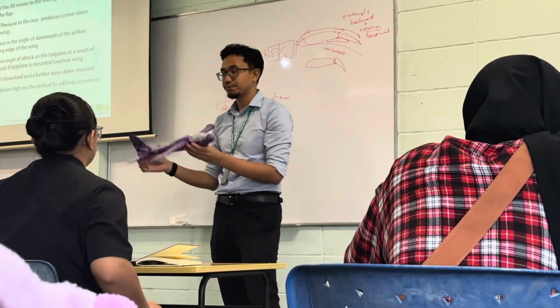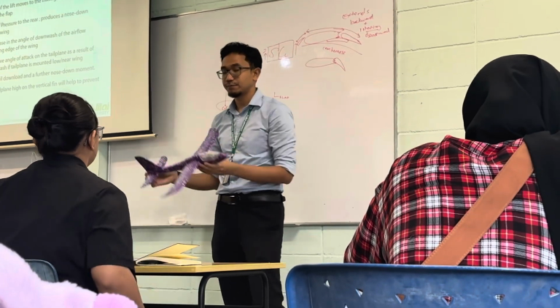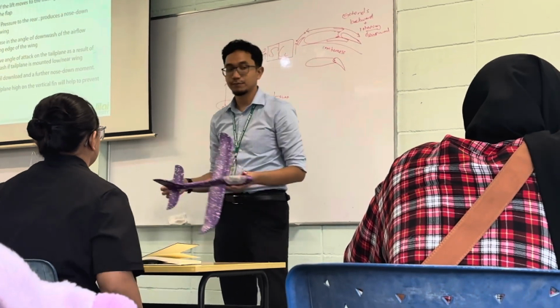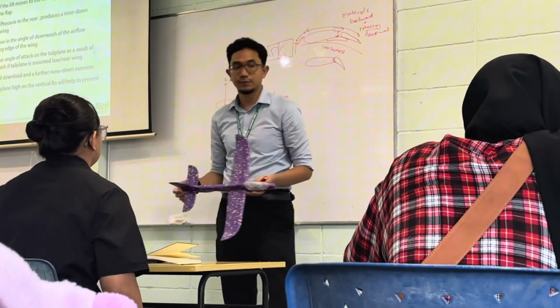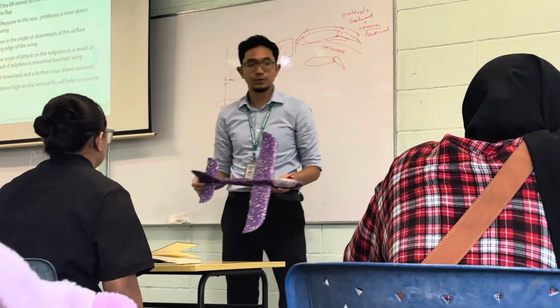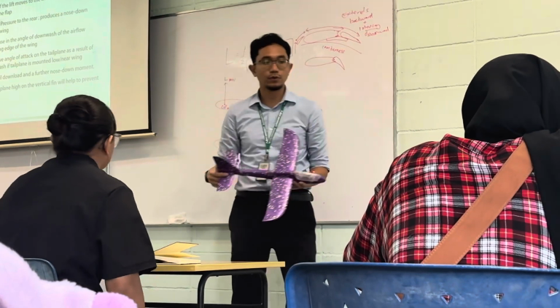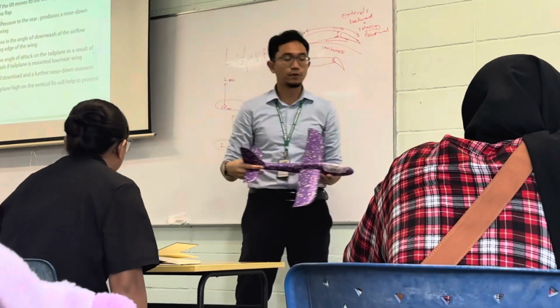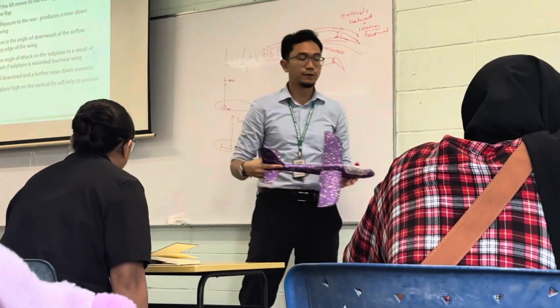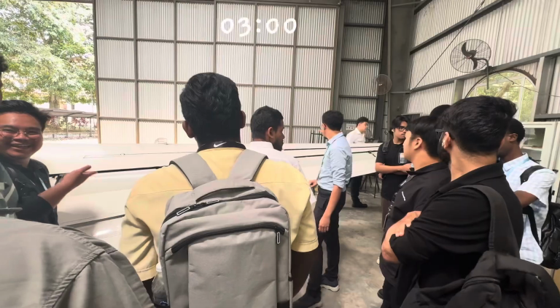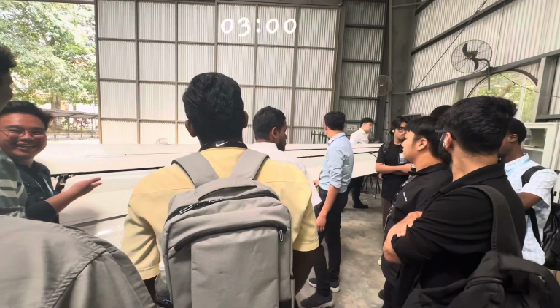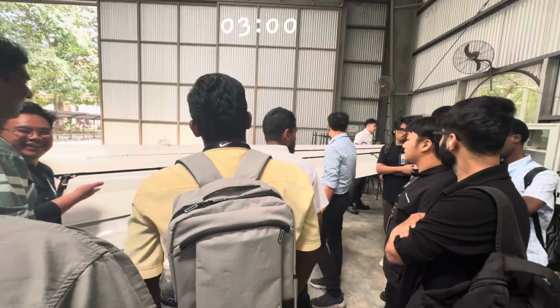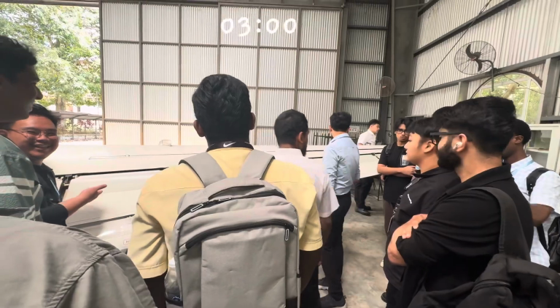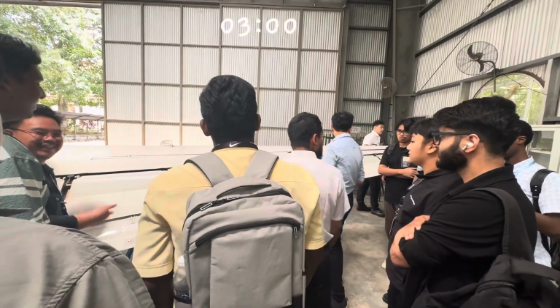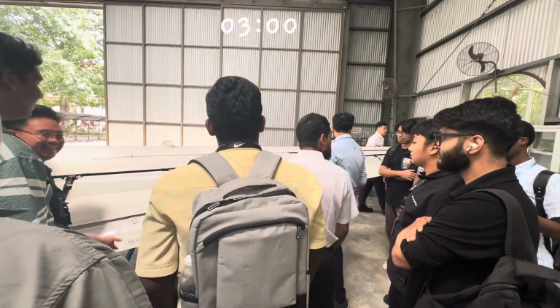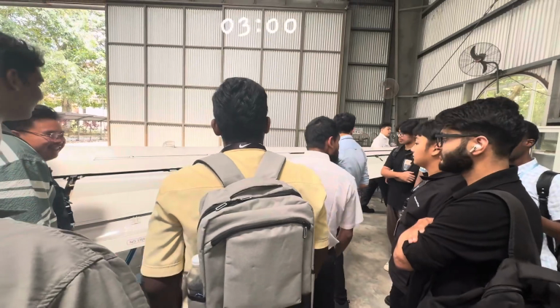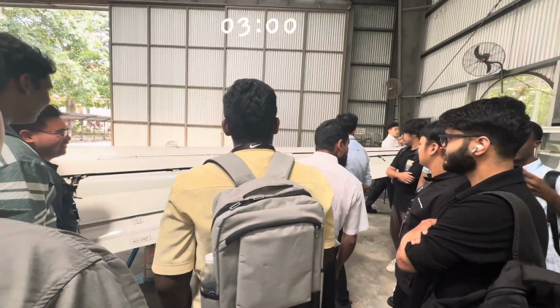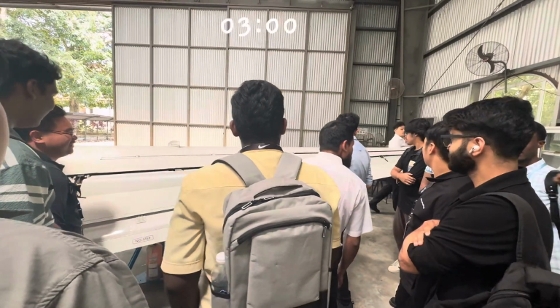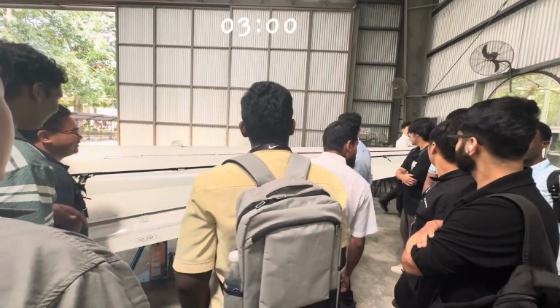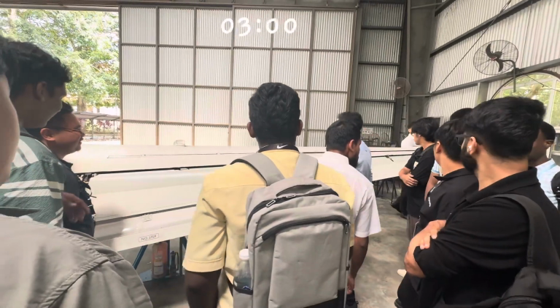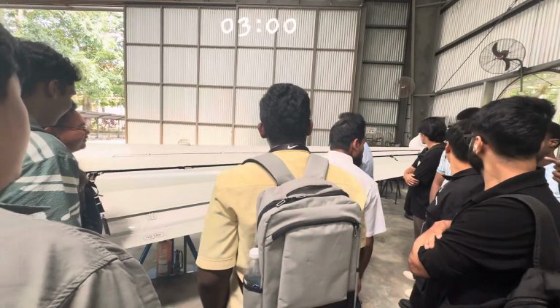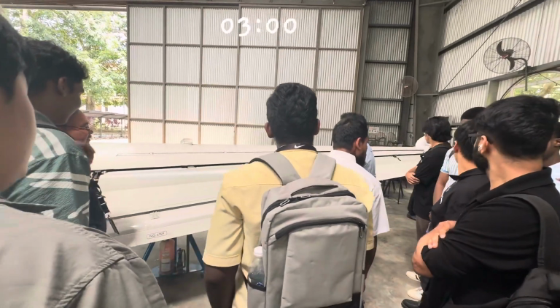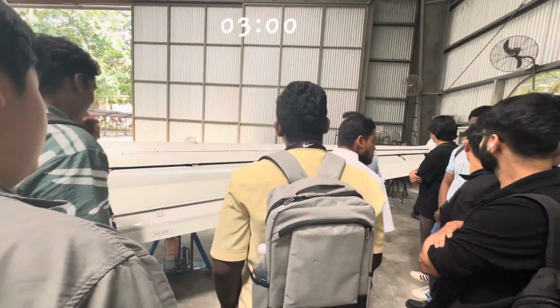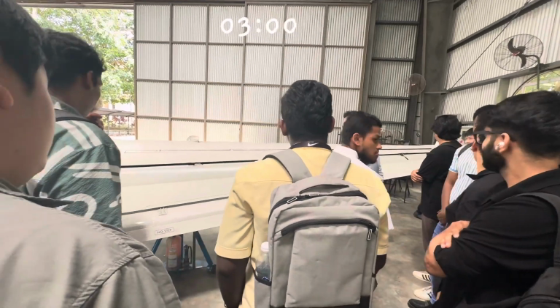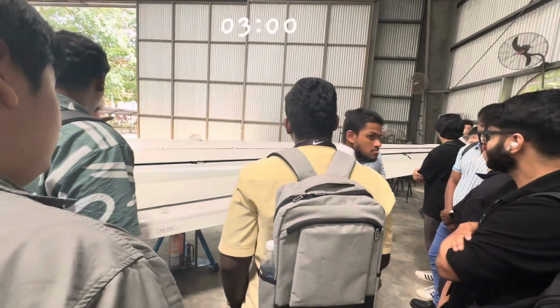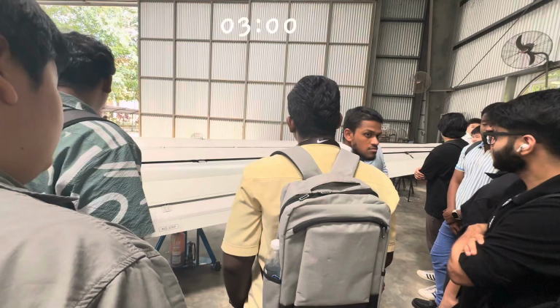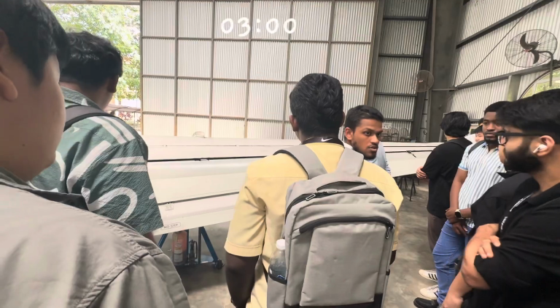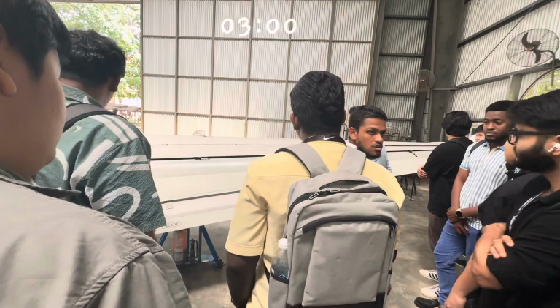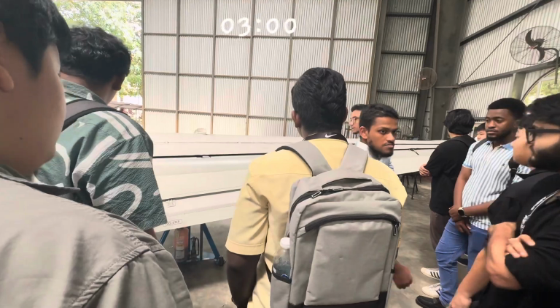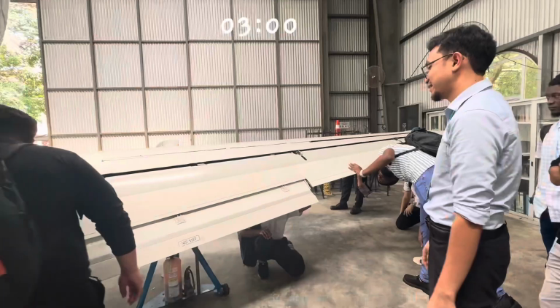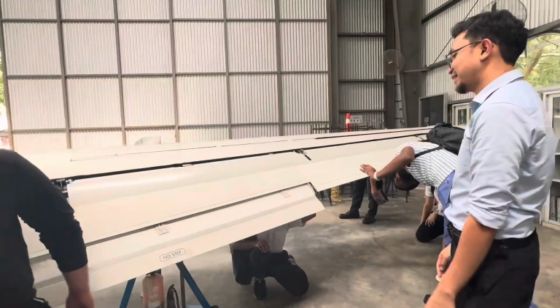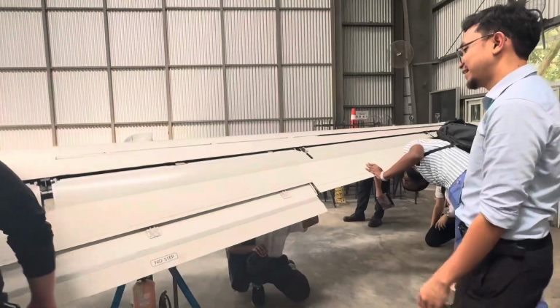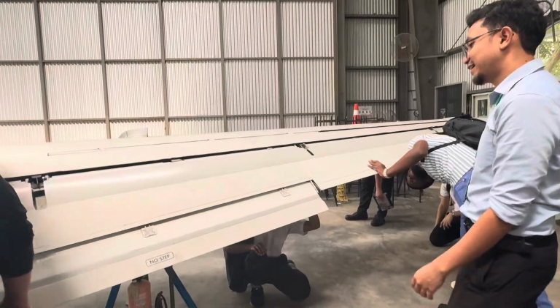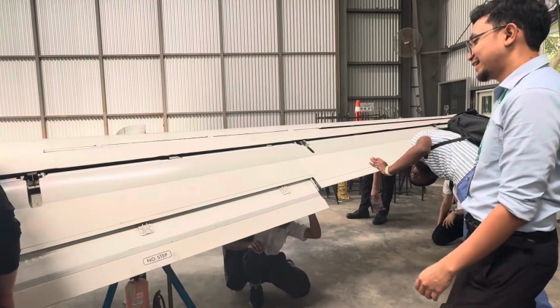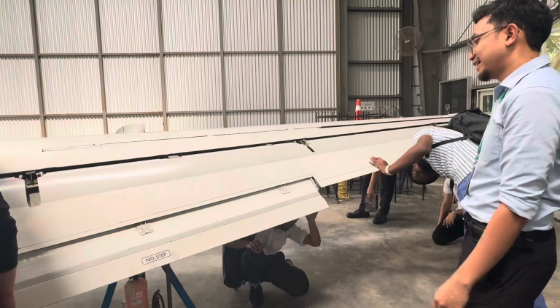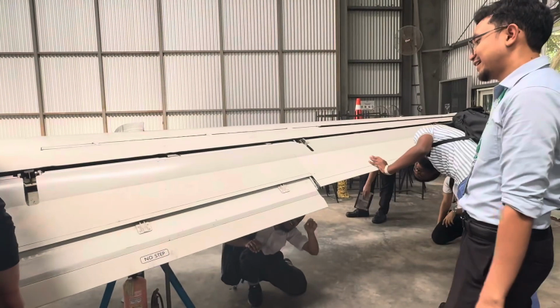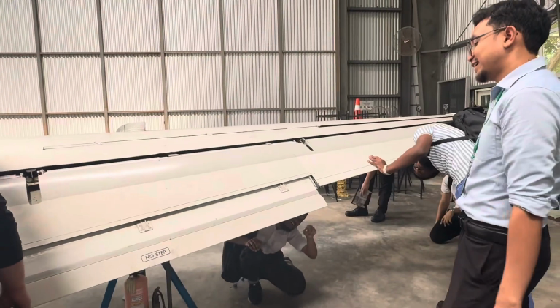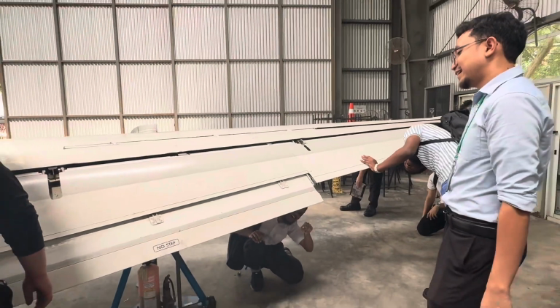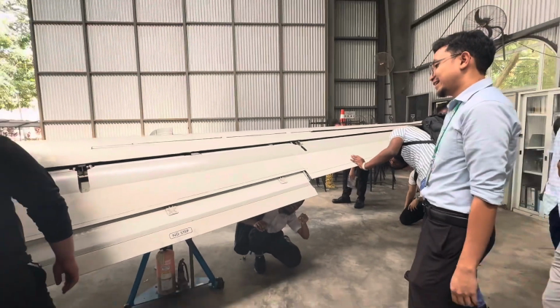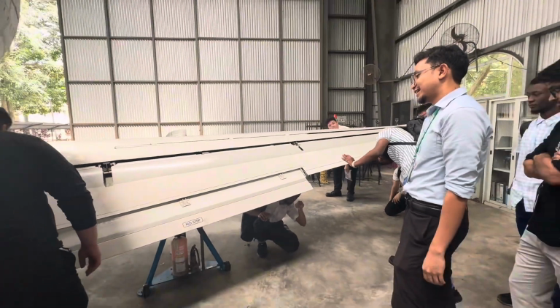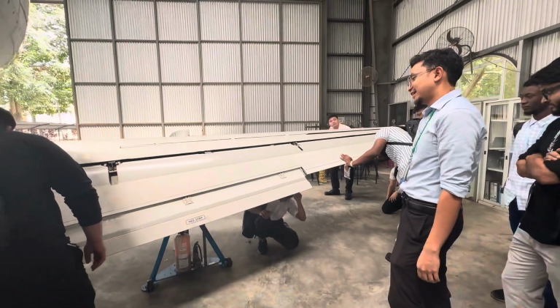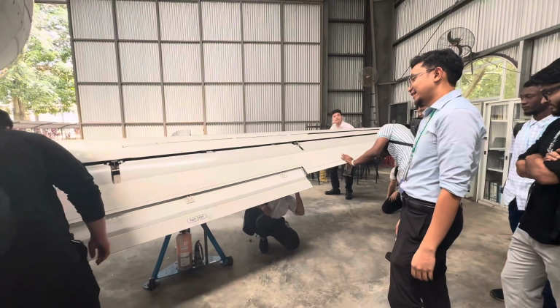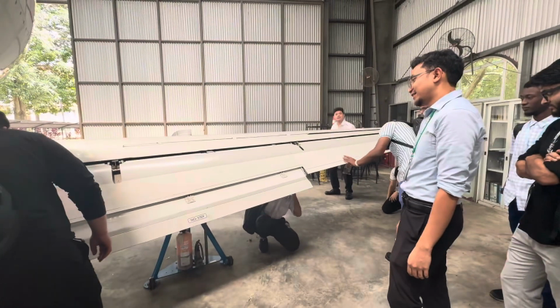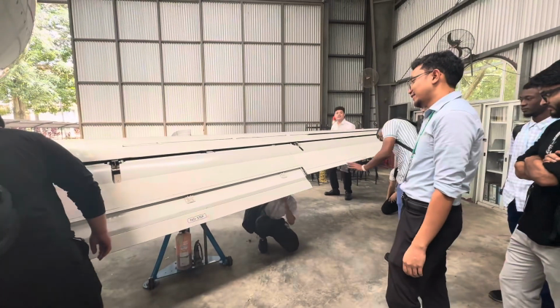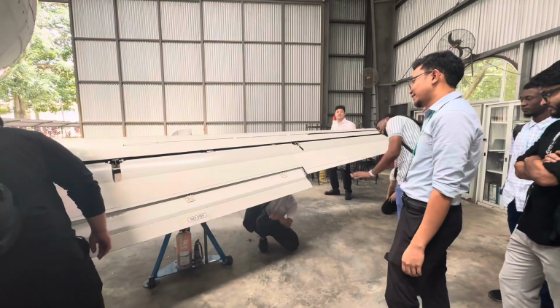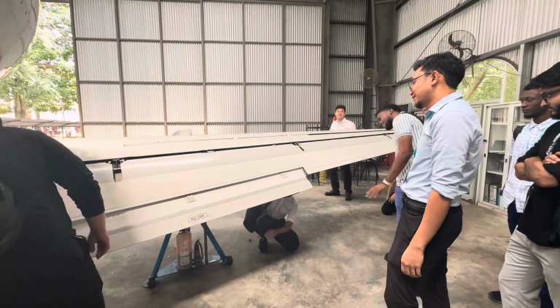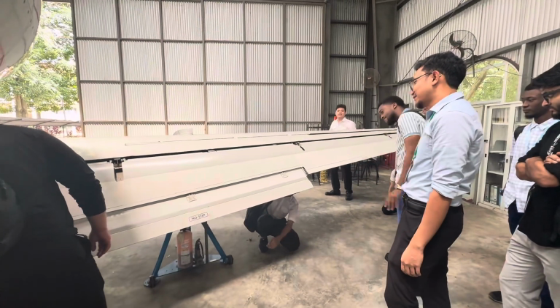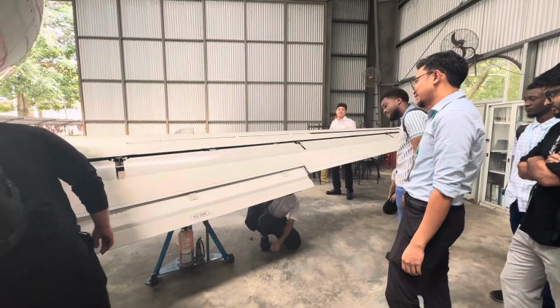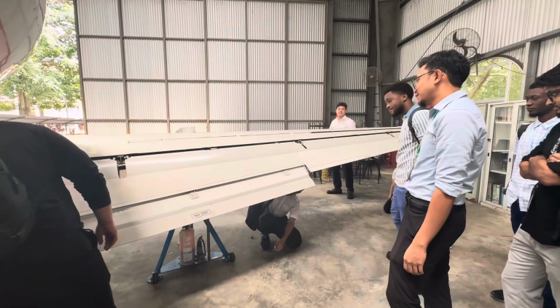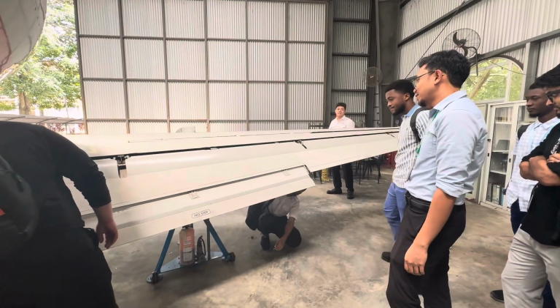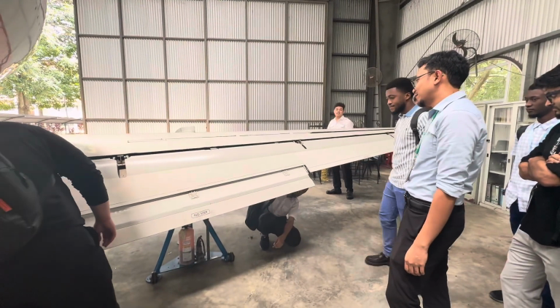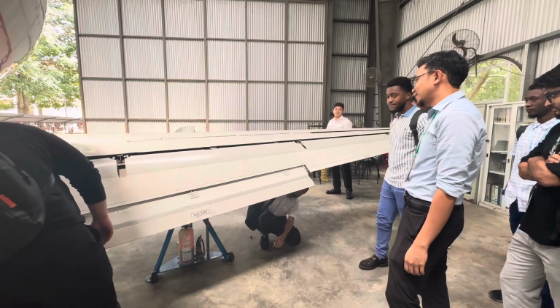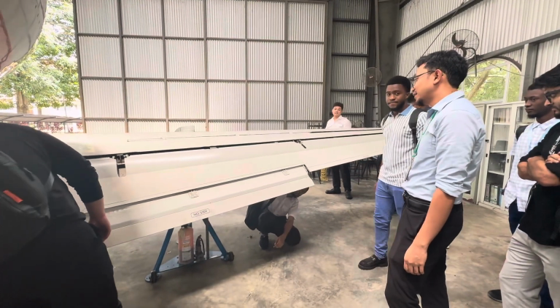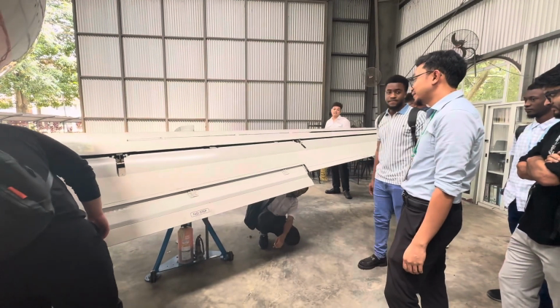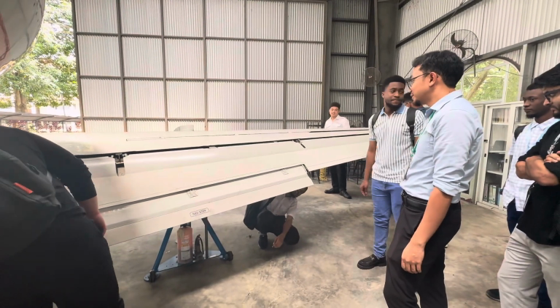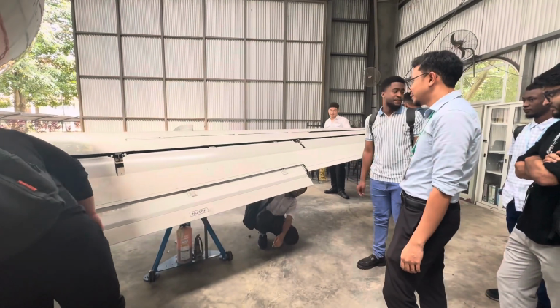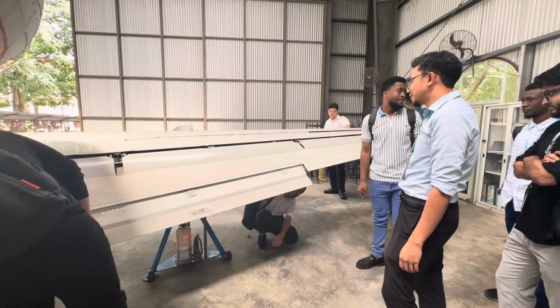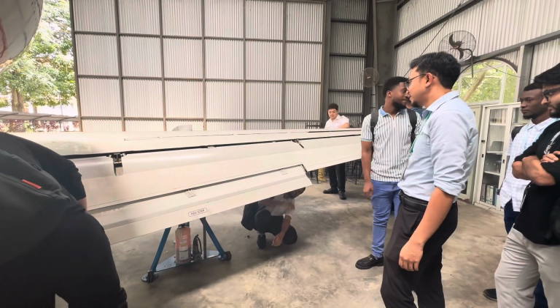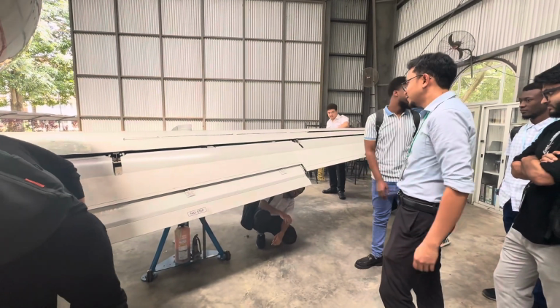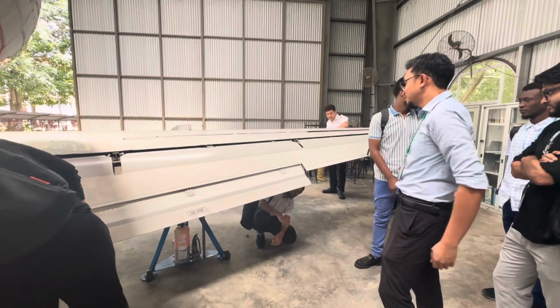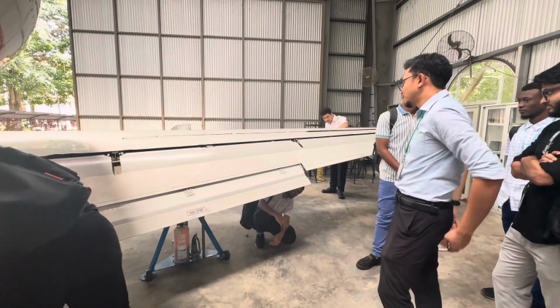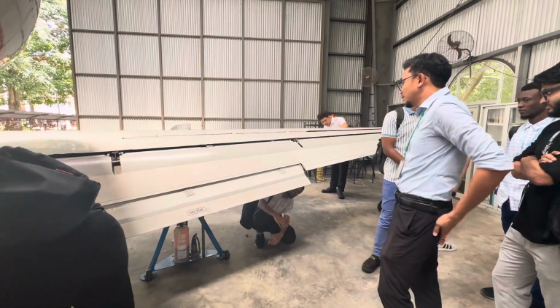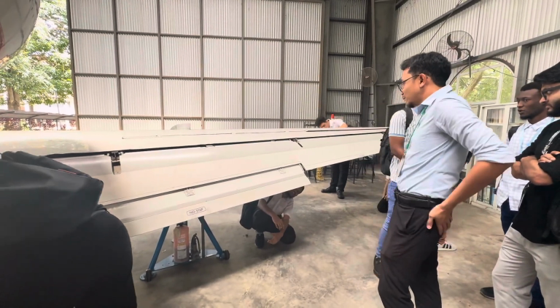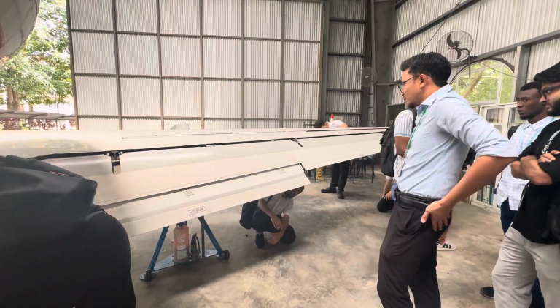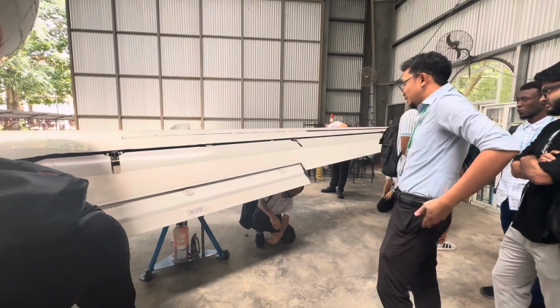Let's go over. This aircraft is going now.